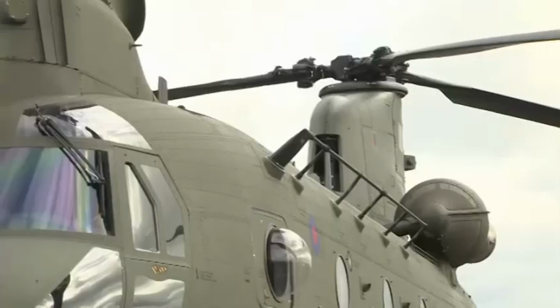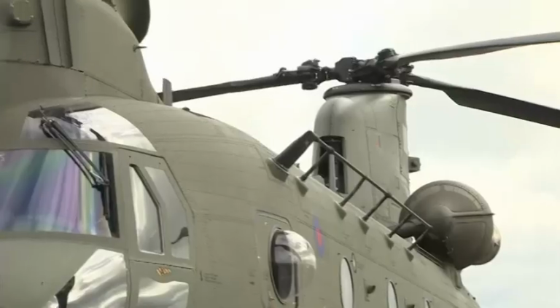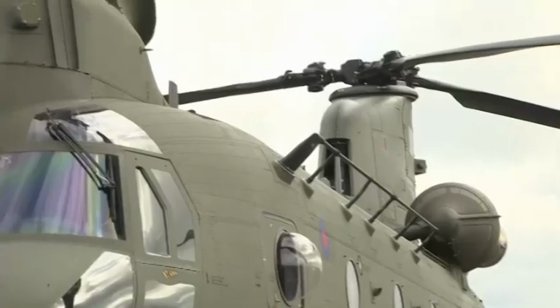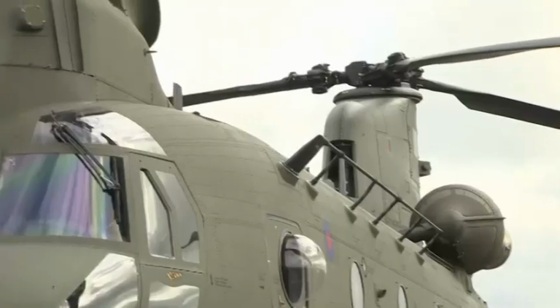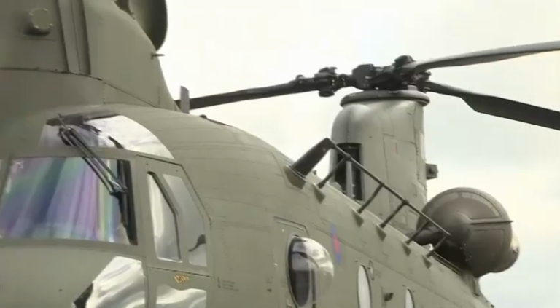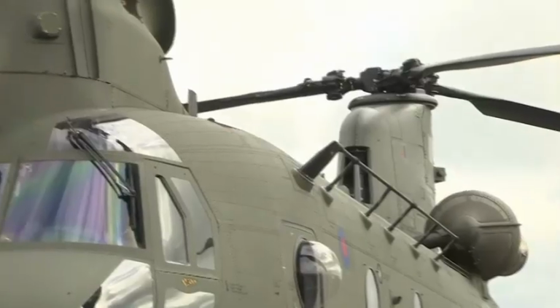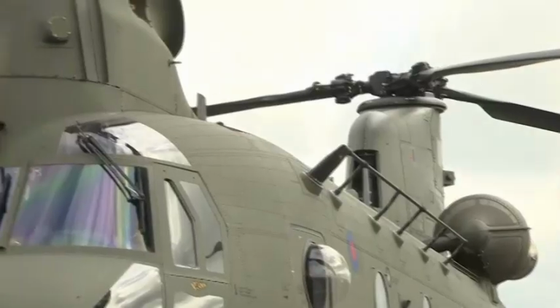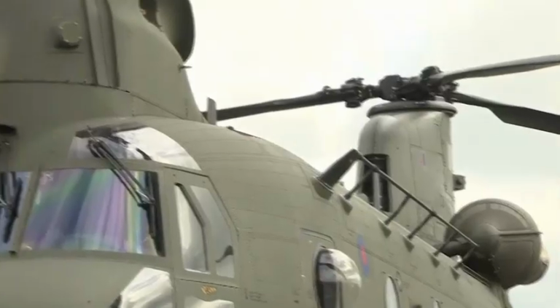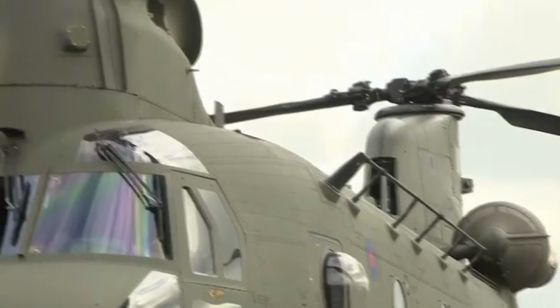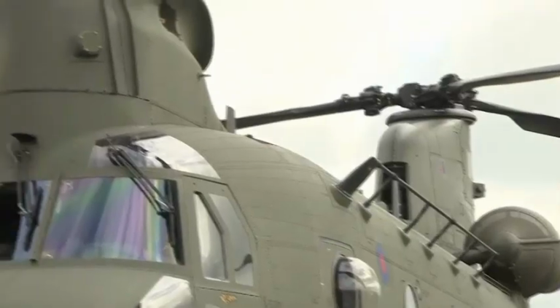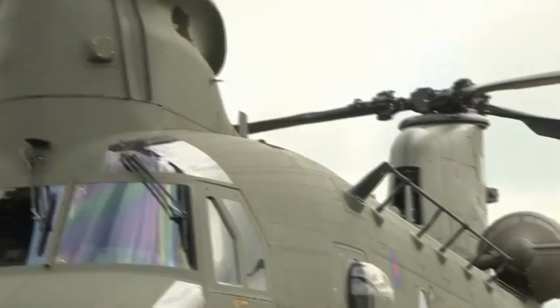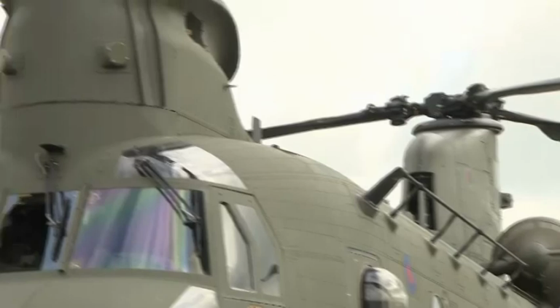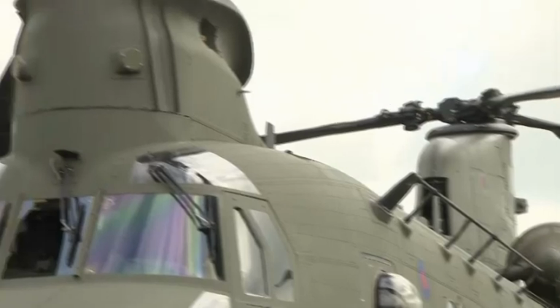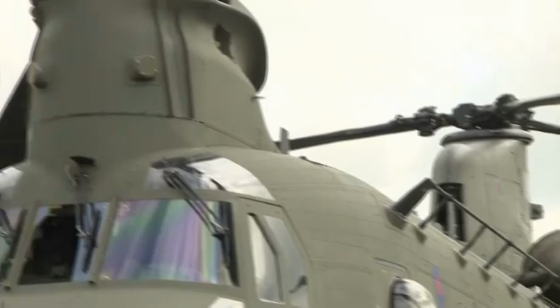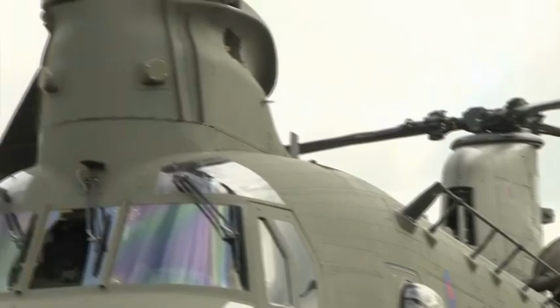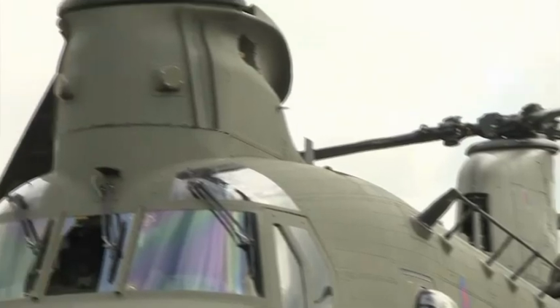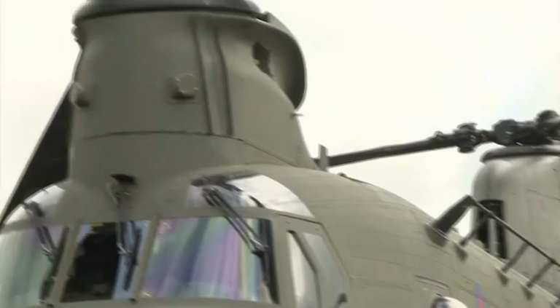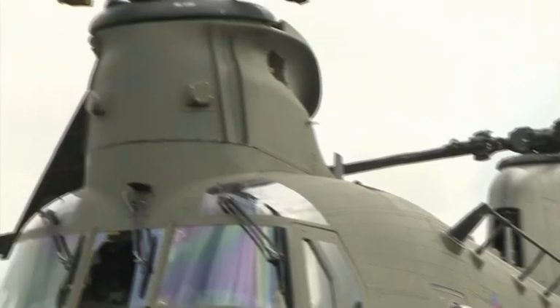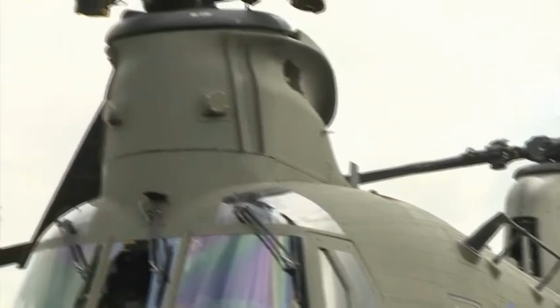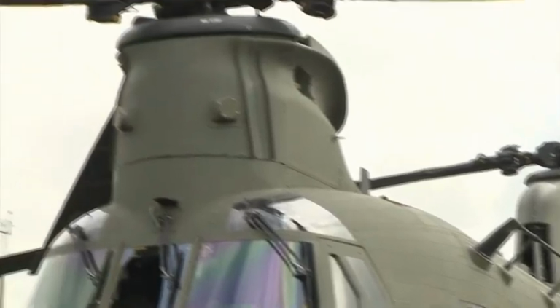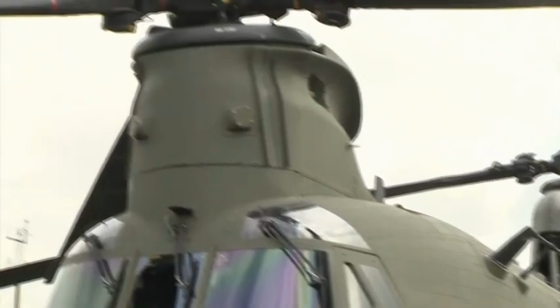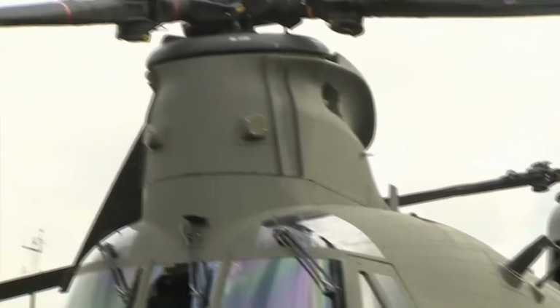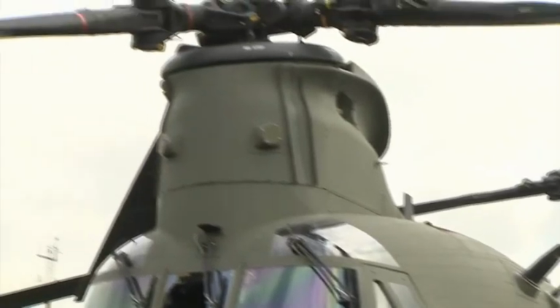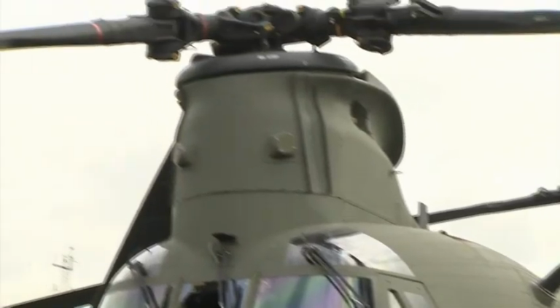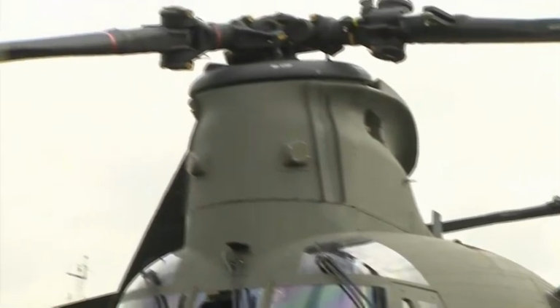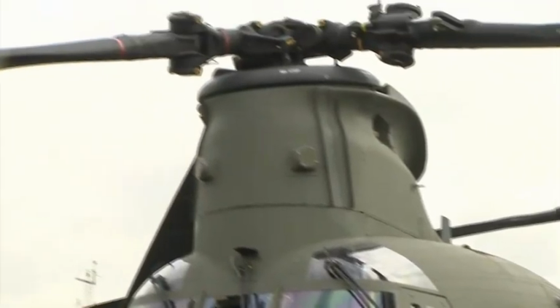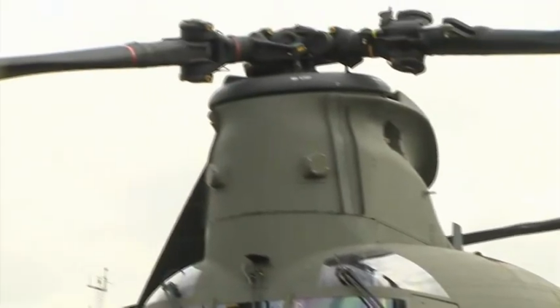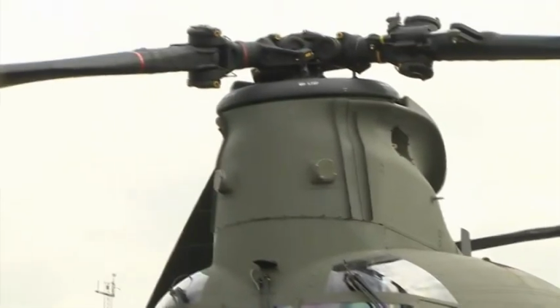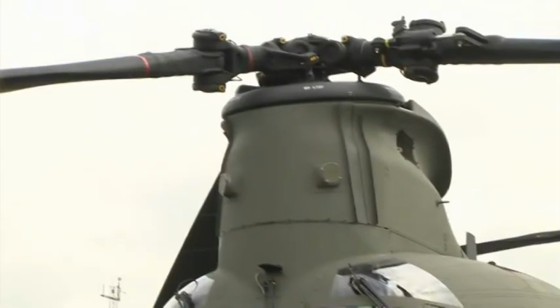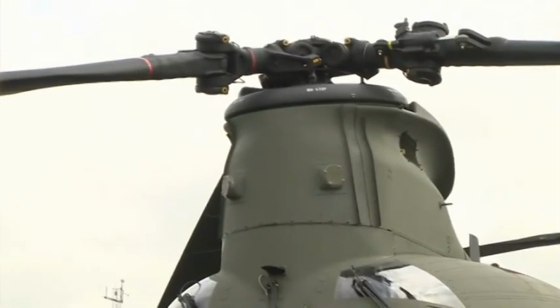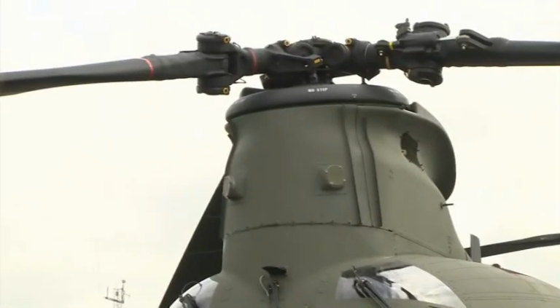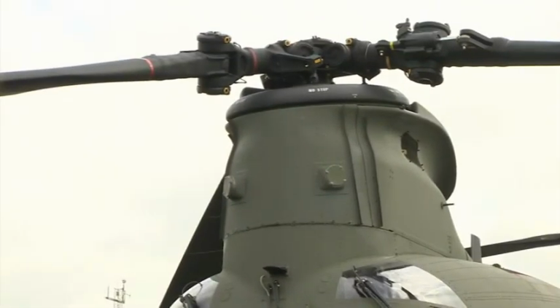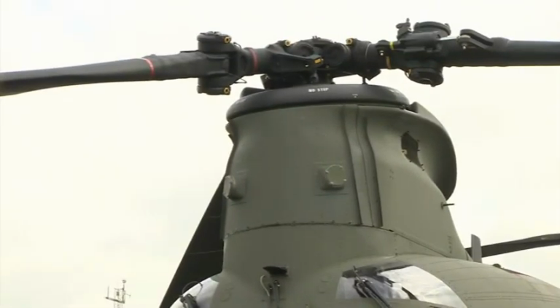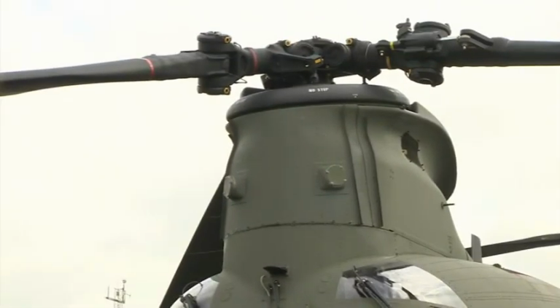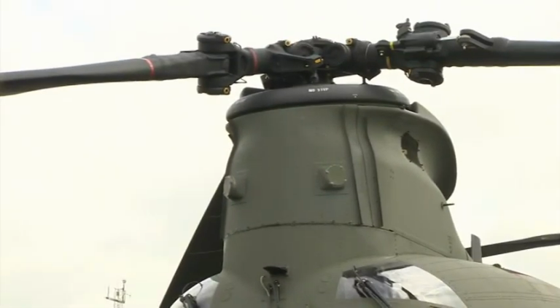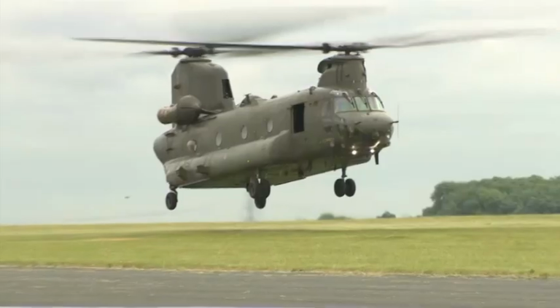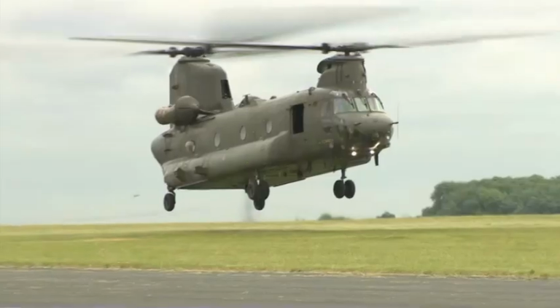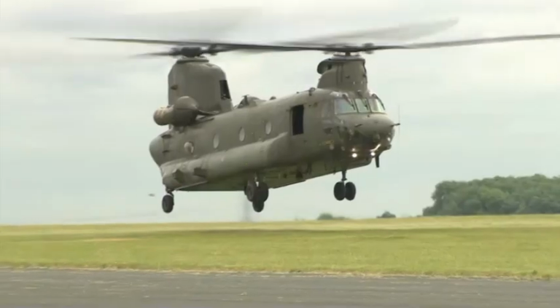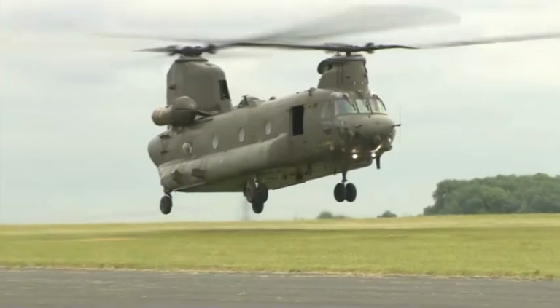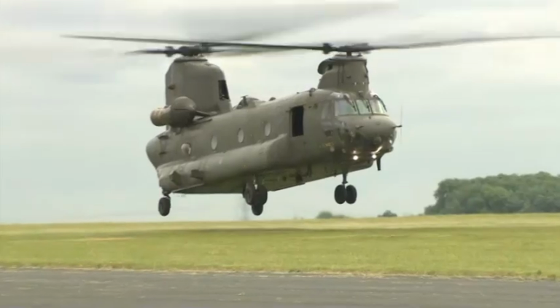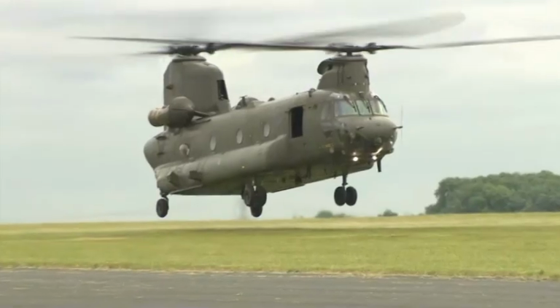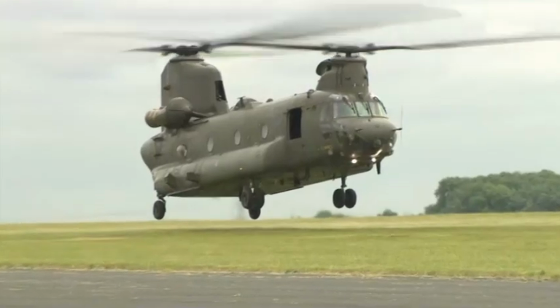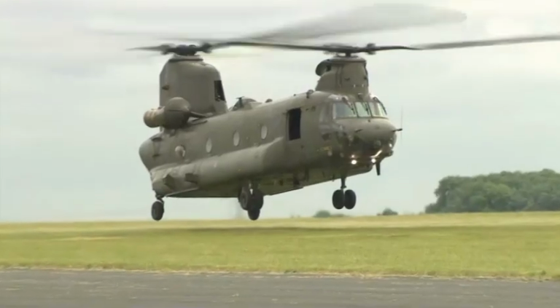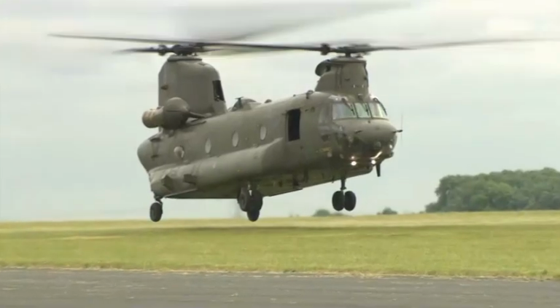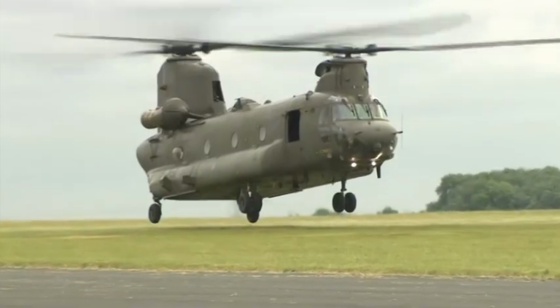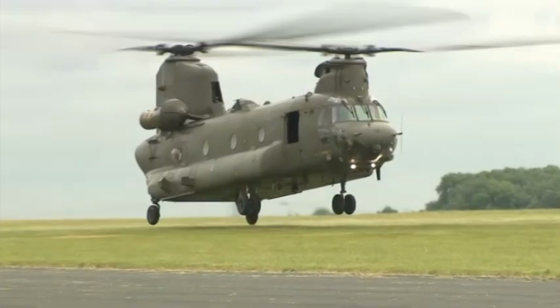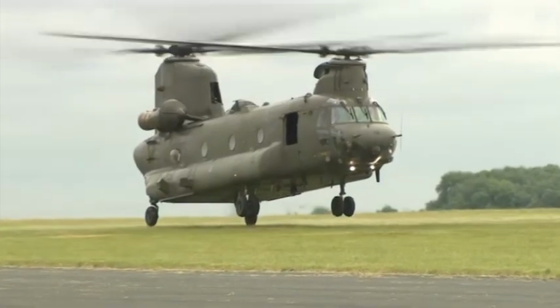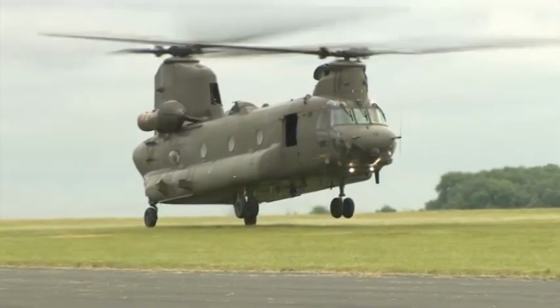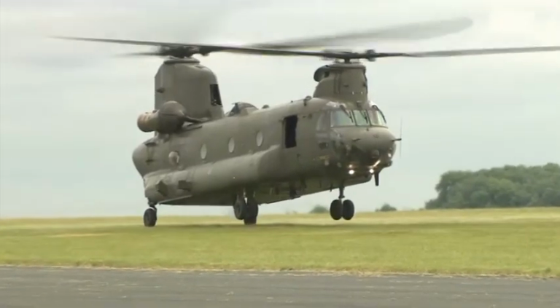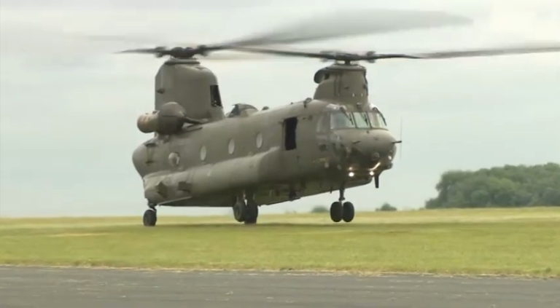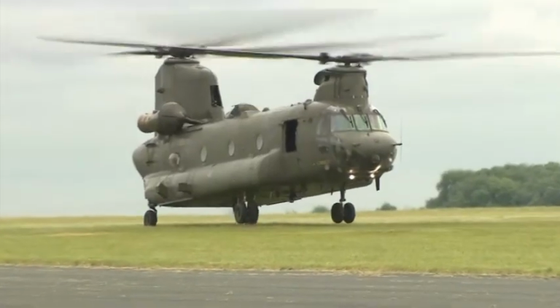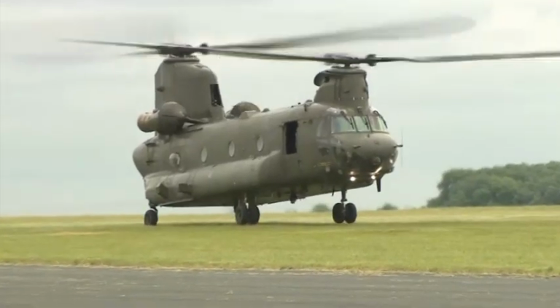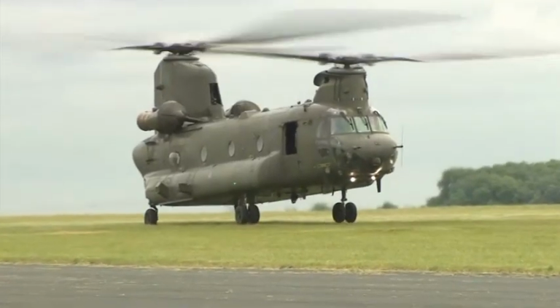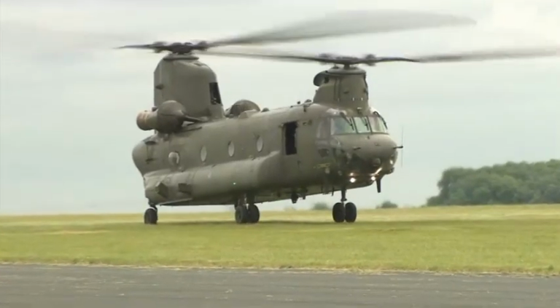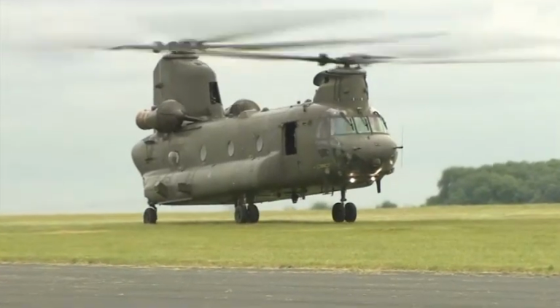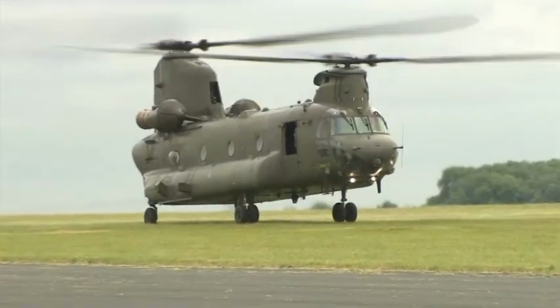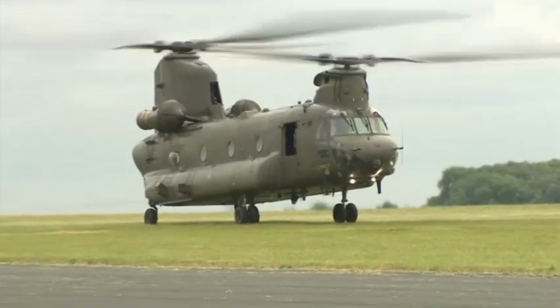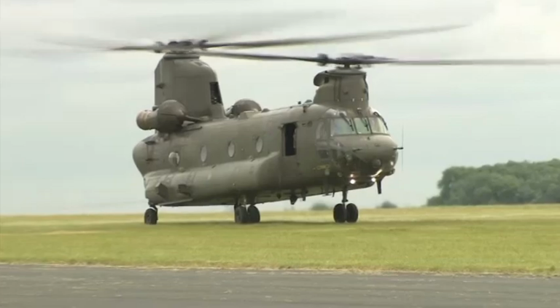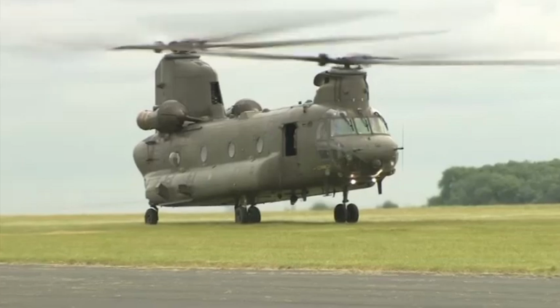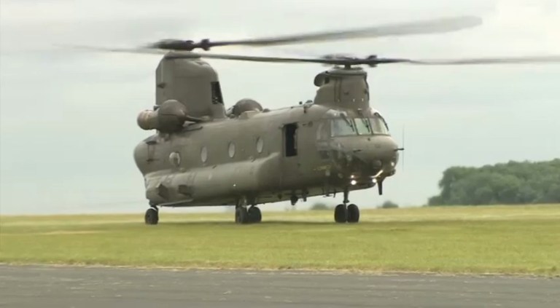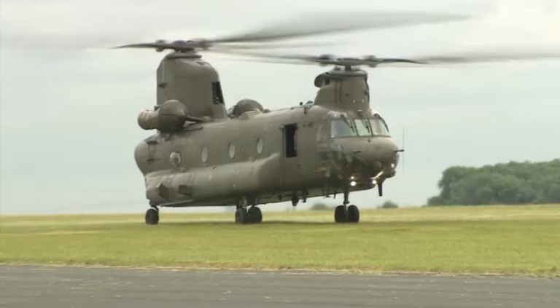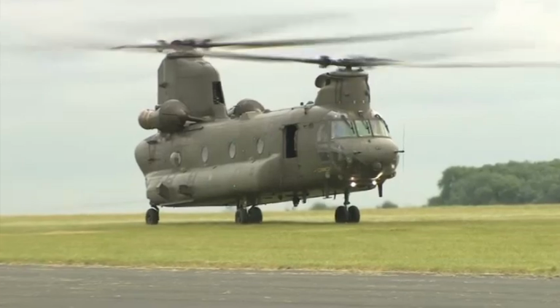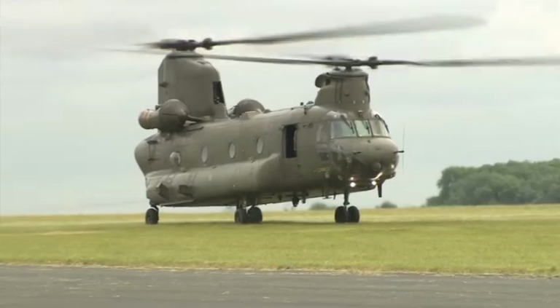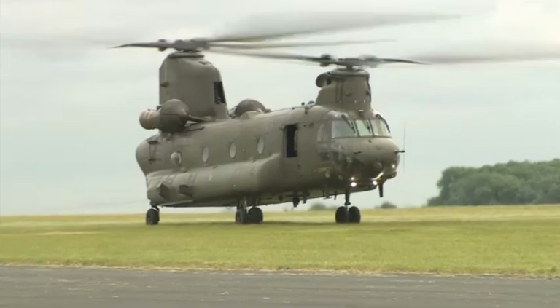Fourteen of these new Mark VI Chinooks have been ordered. They'll stay in service until at least 2040. Tim Cooper, Forces News, Hampshire.